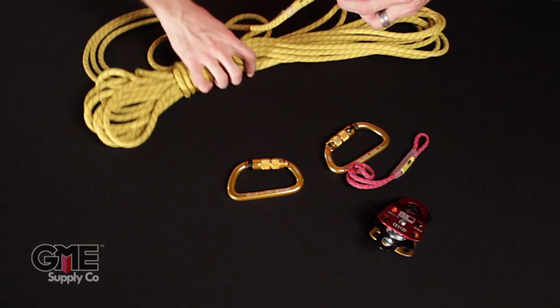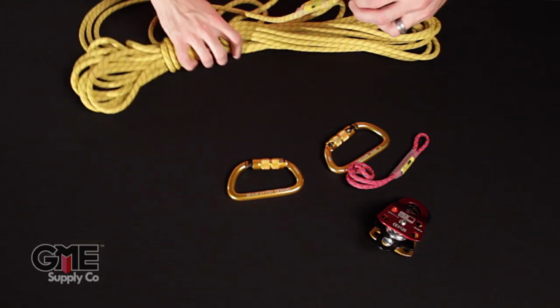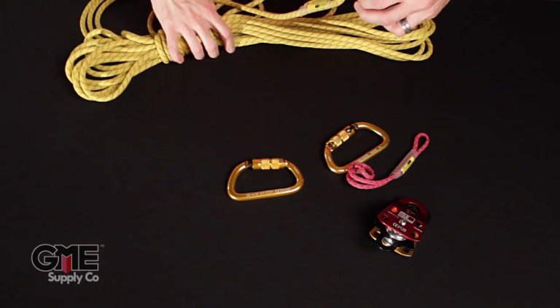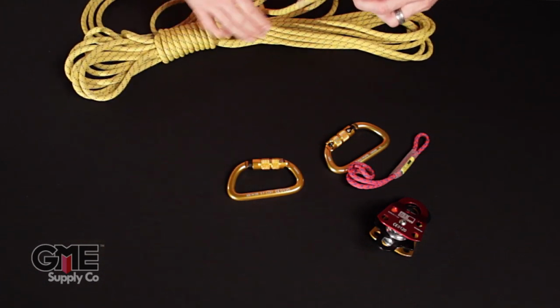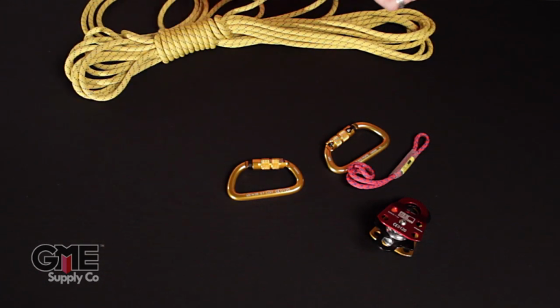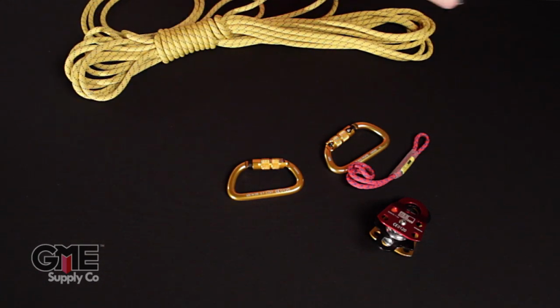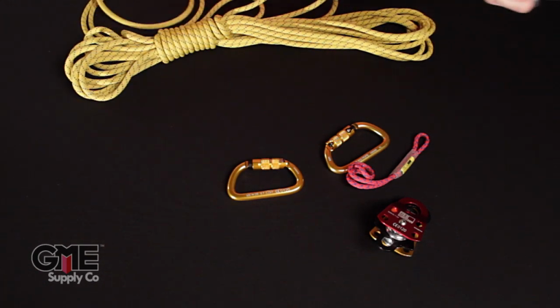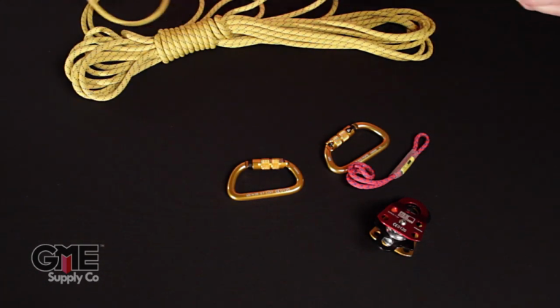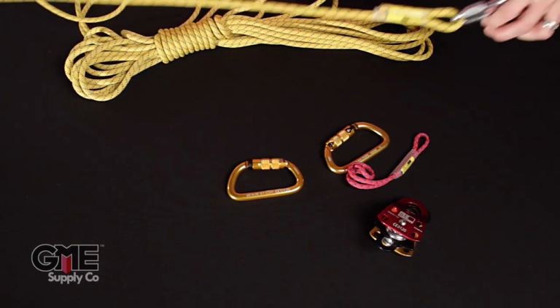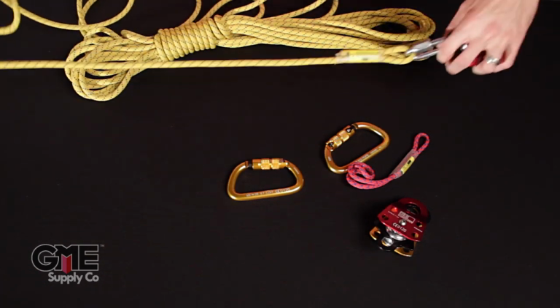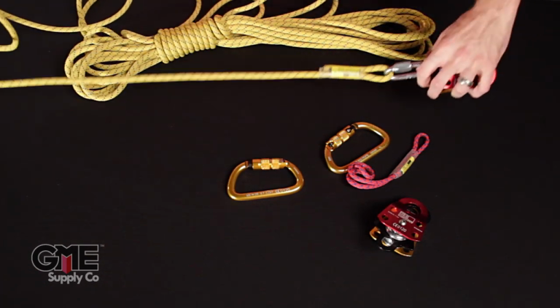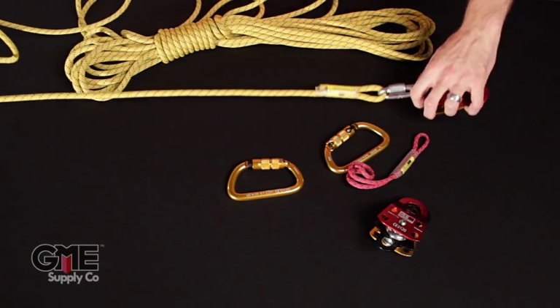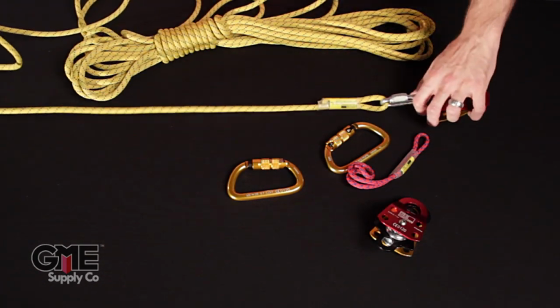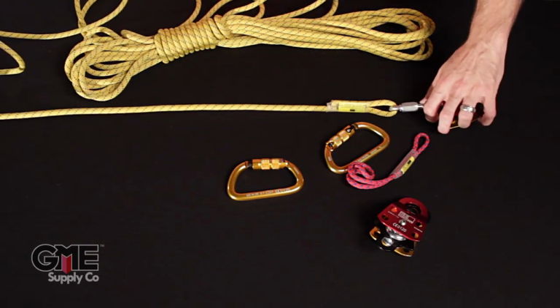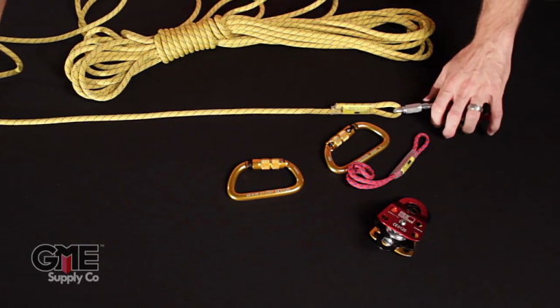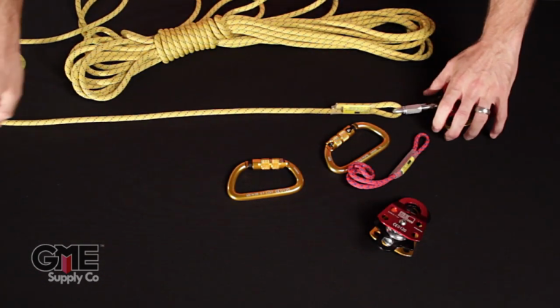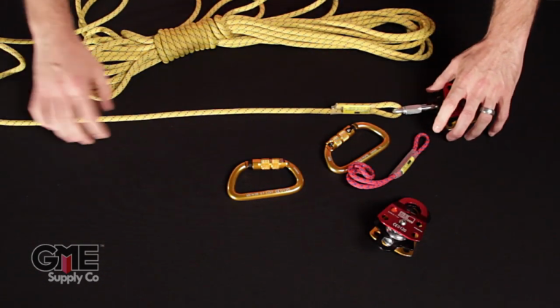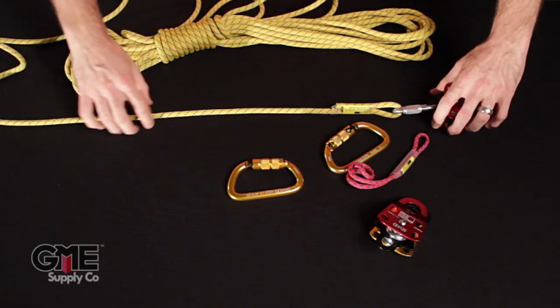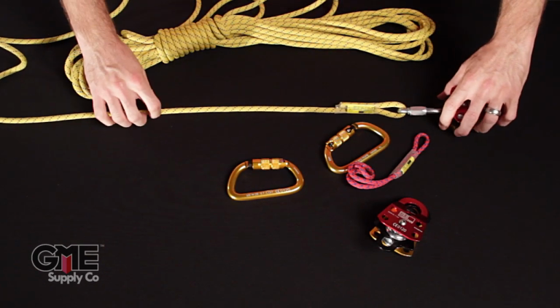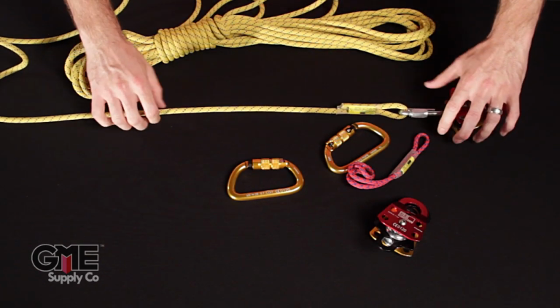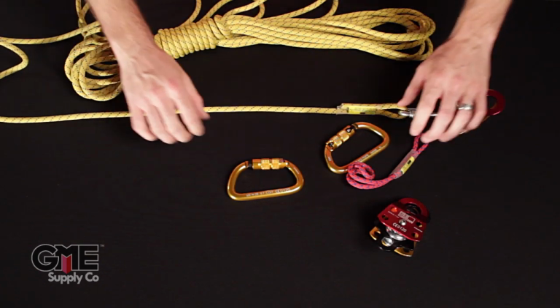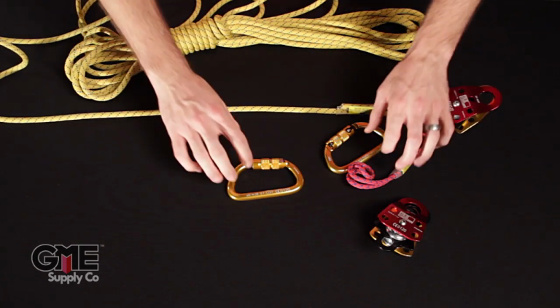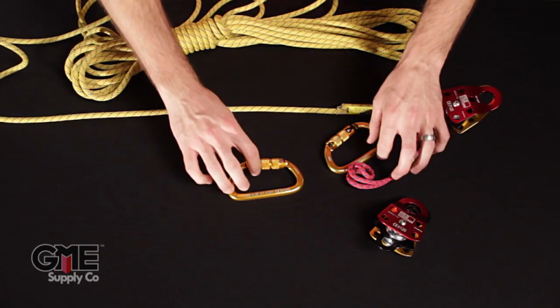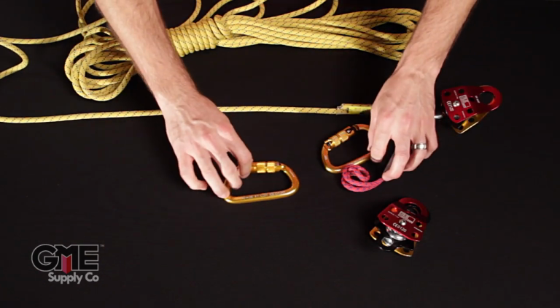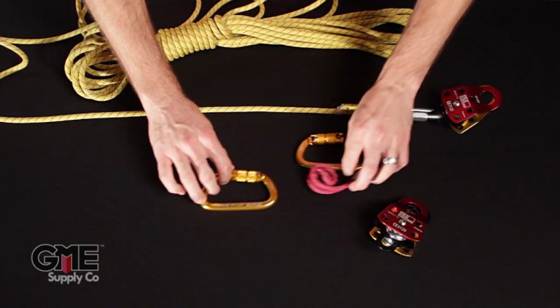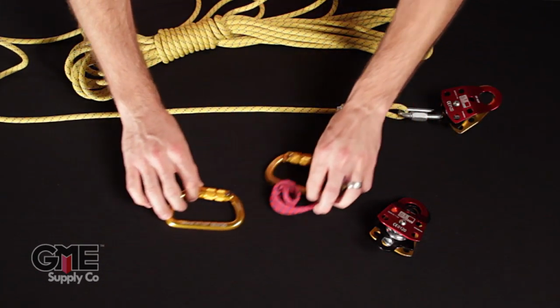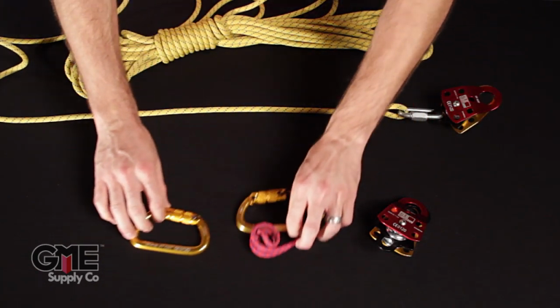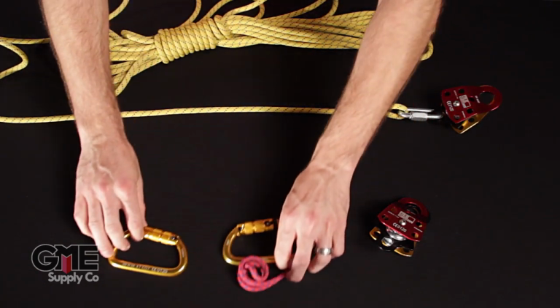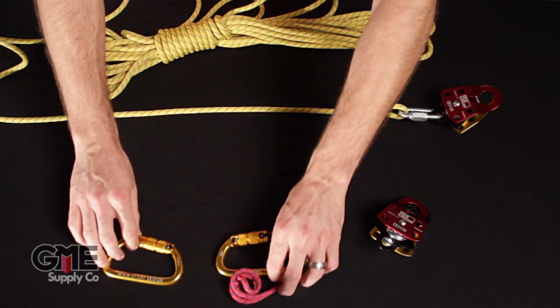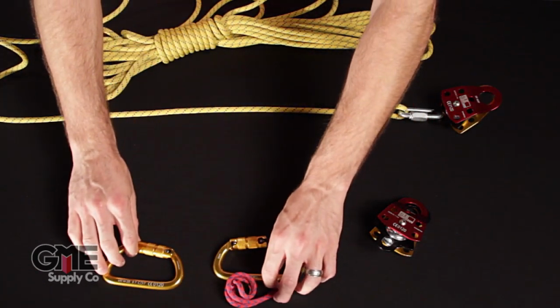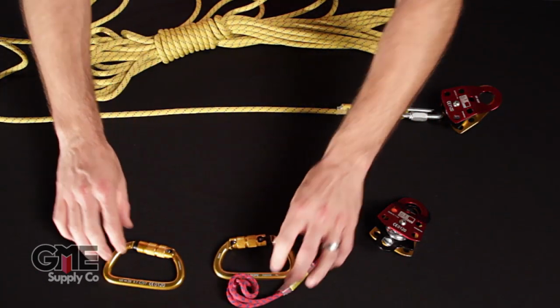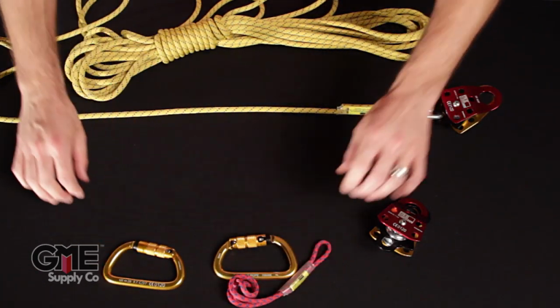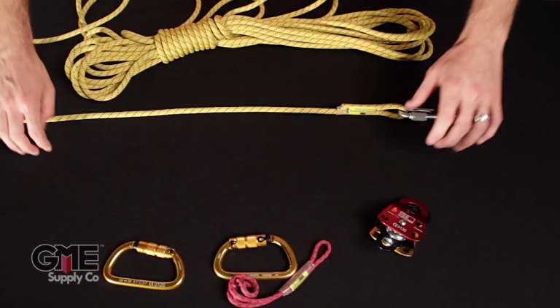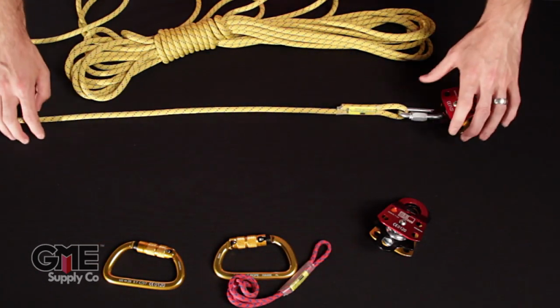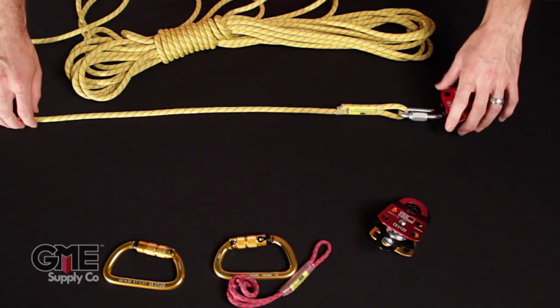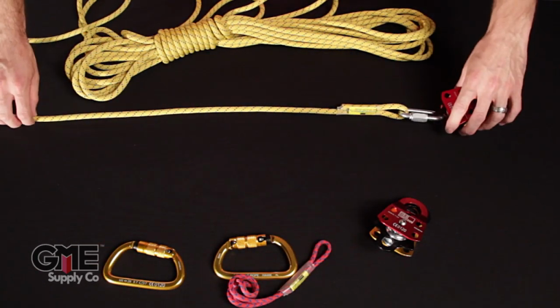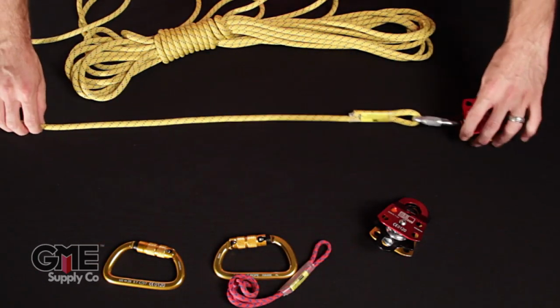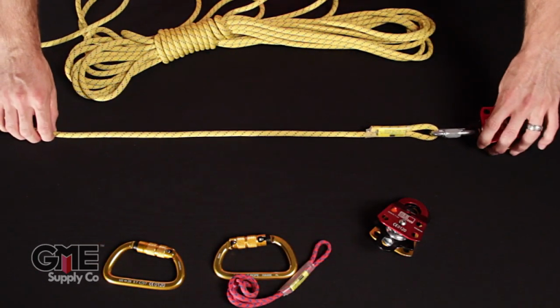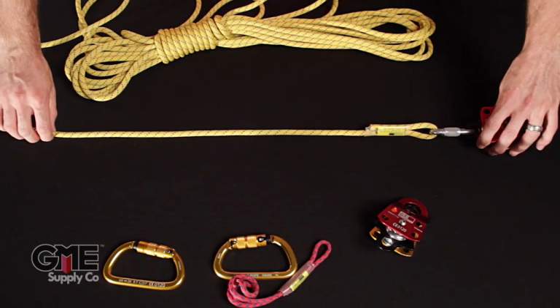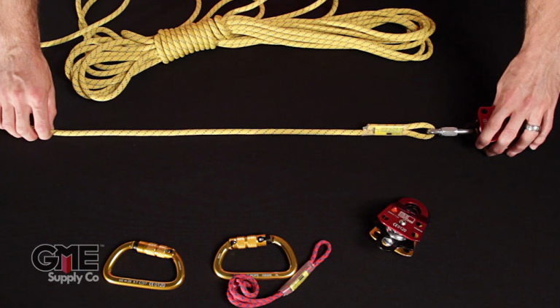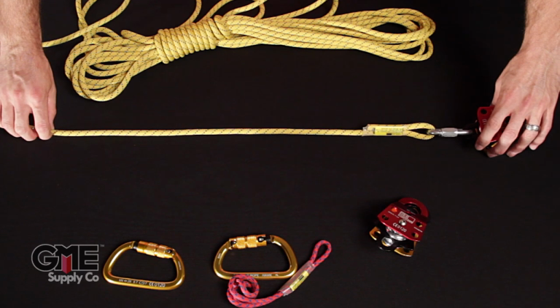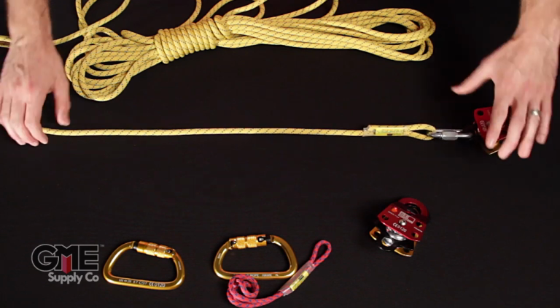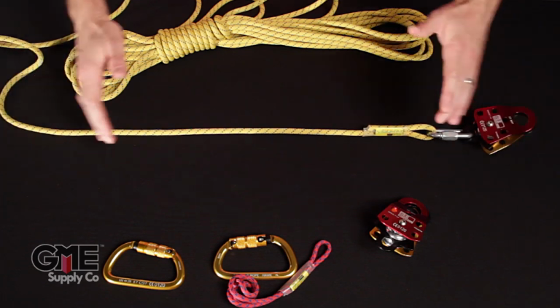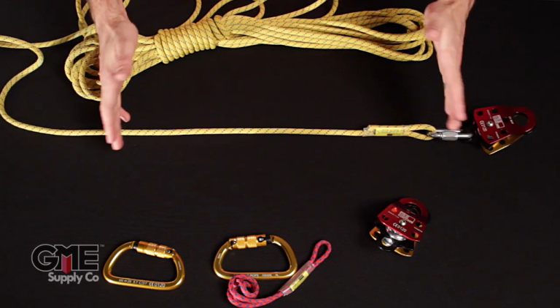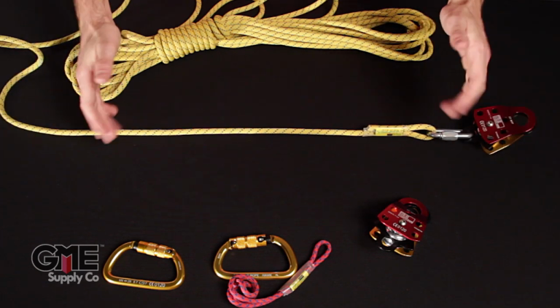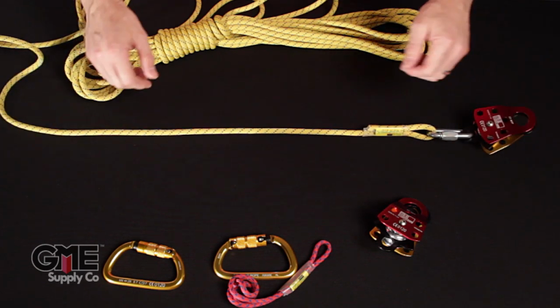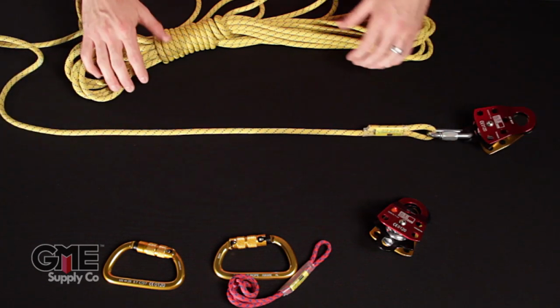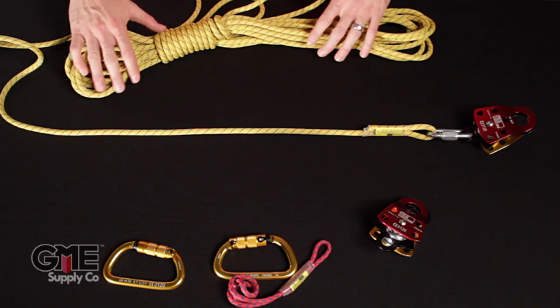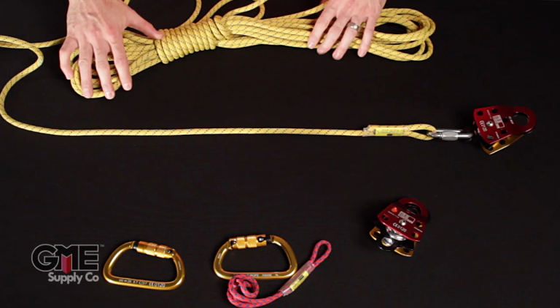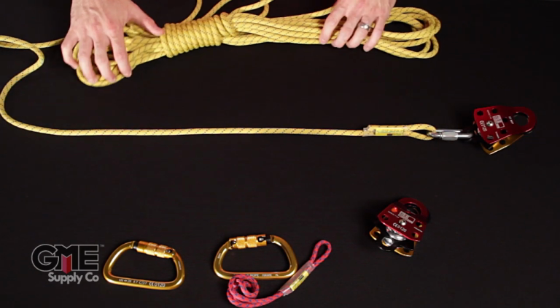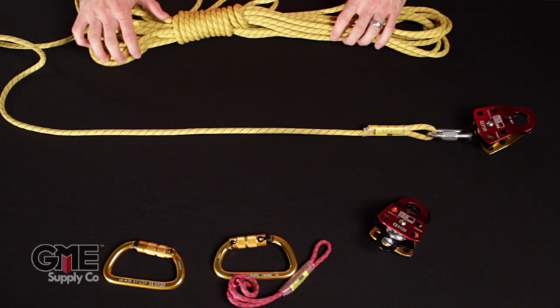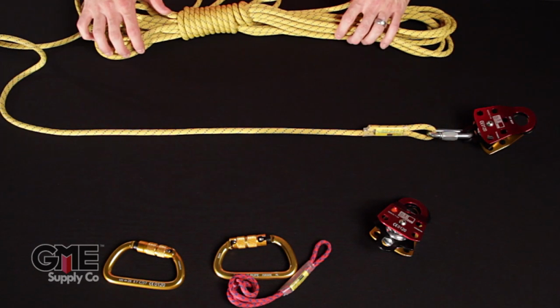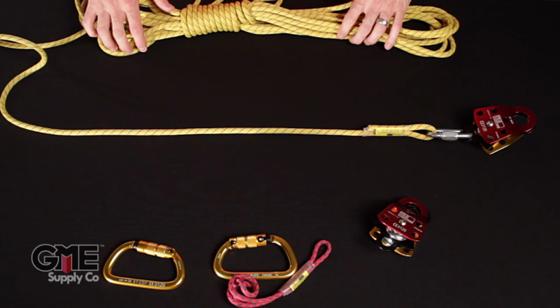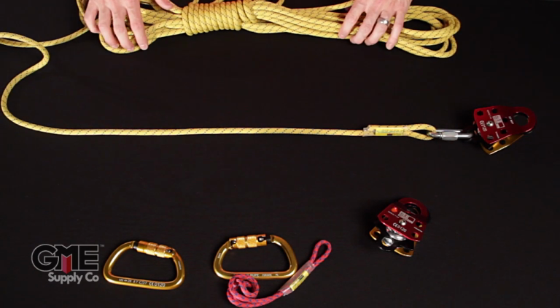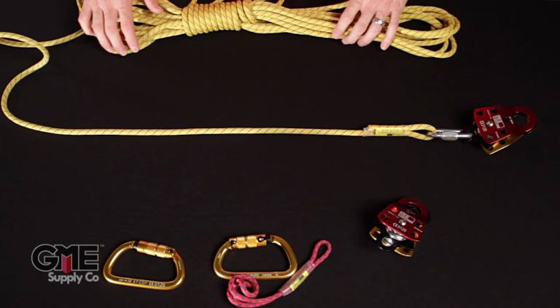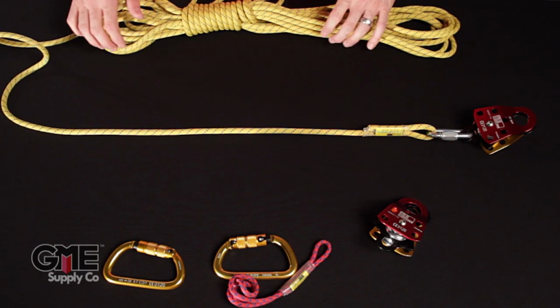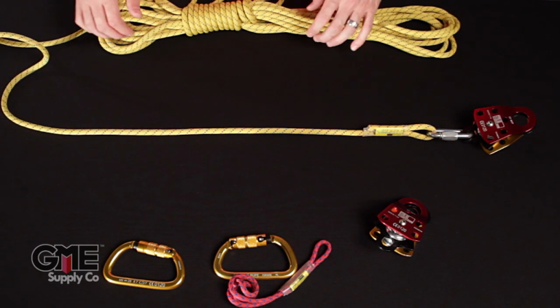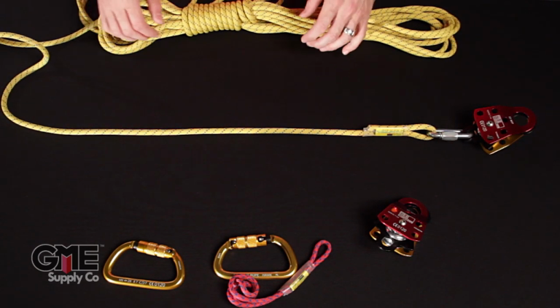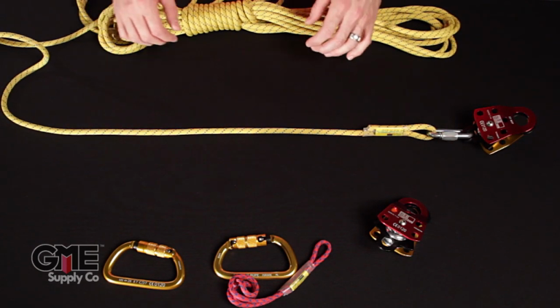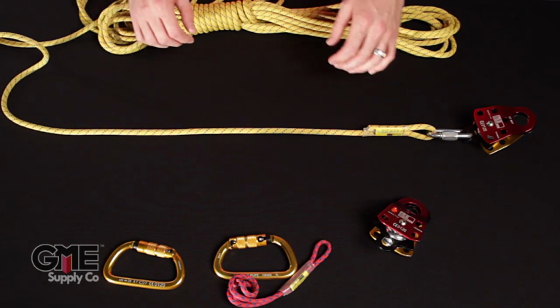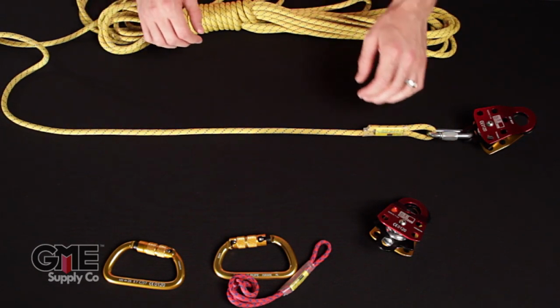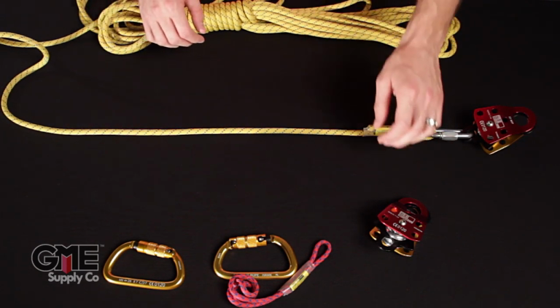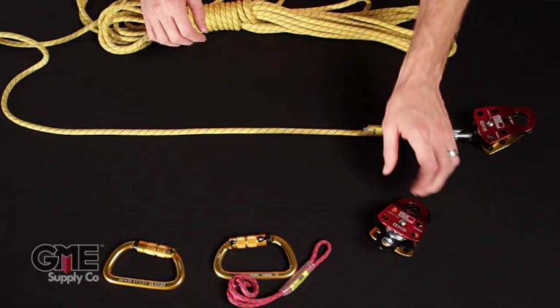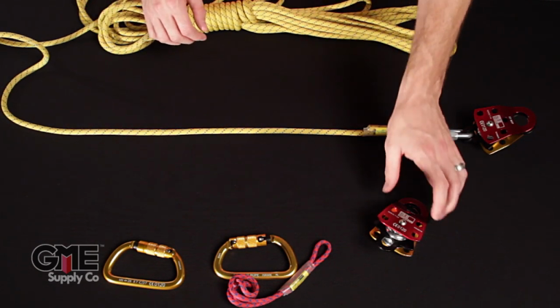Let's give ourselves some room to work here. One thing you want to make sure you do is give yourself plenty of rope to work with so you're not going to get bound up and in the way of what you're doing.